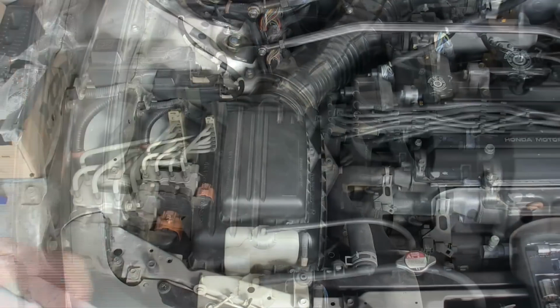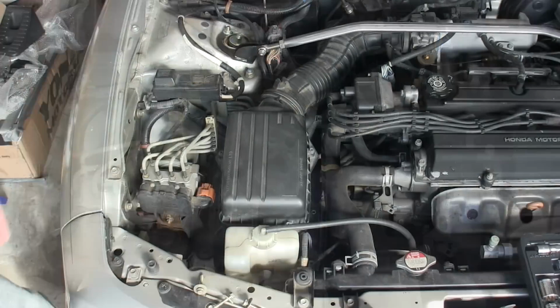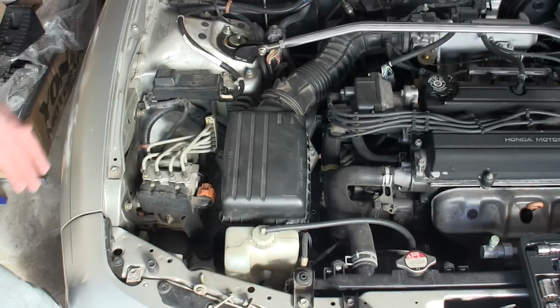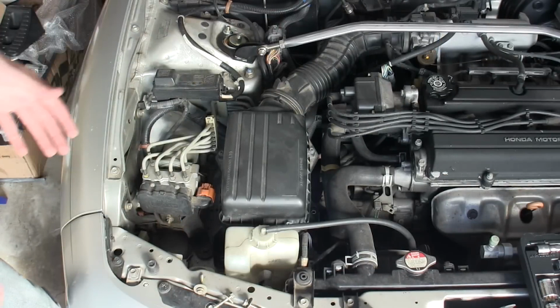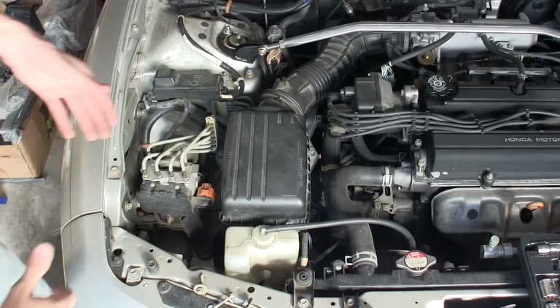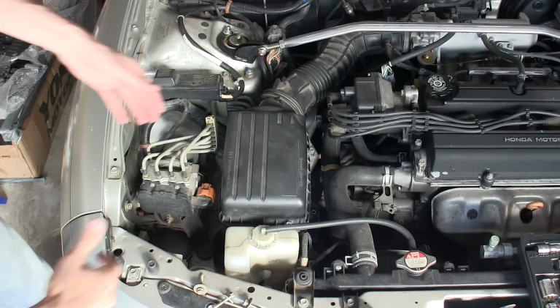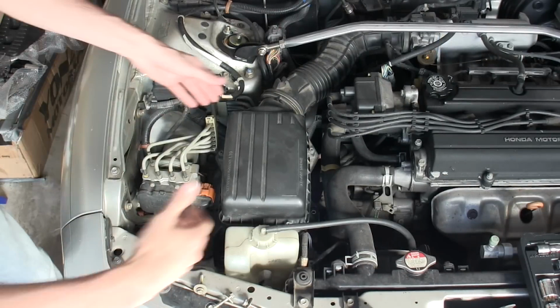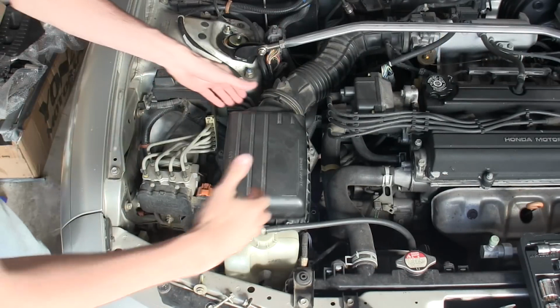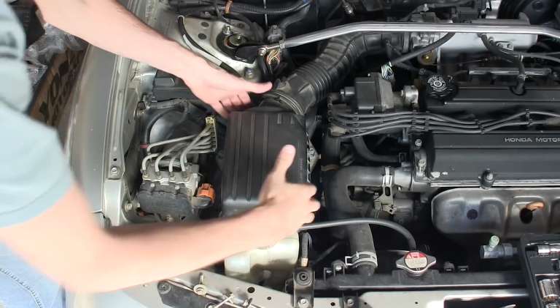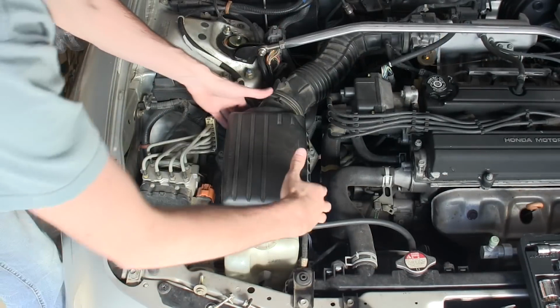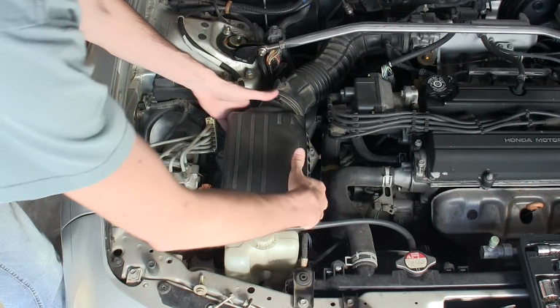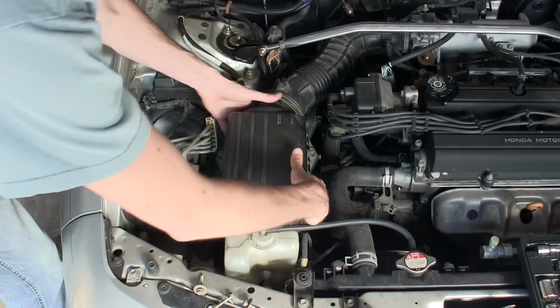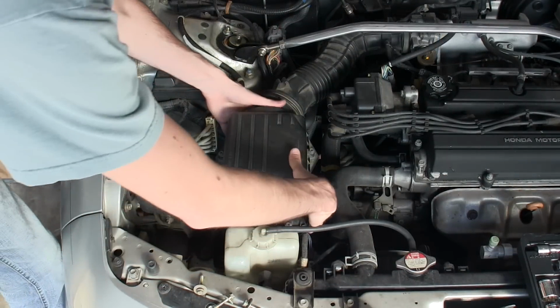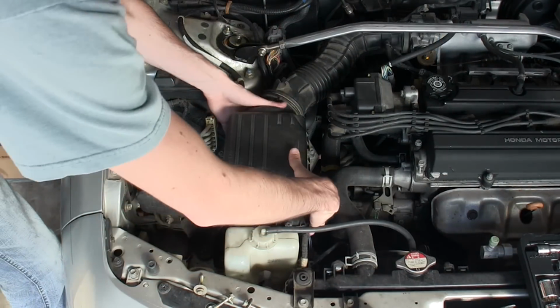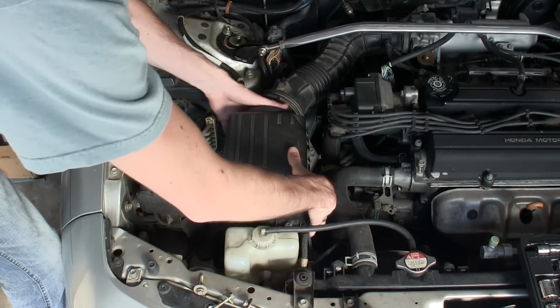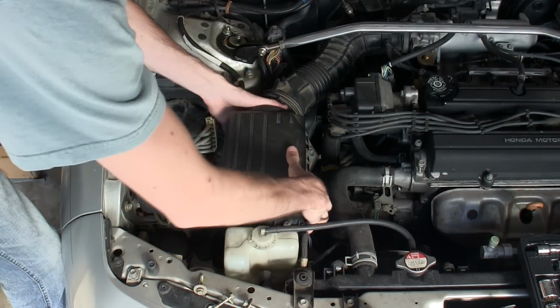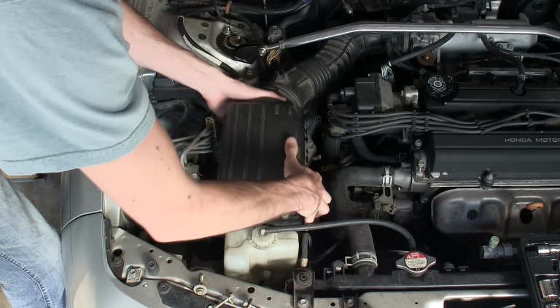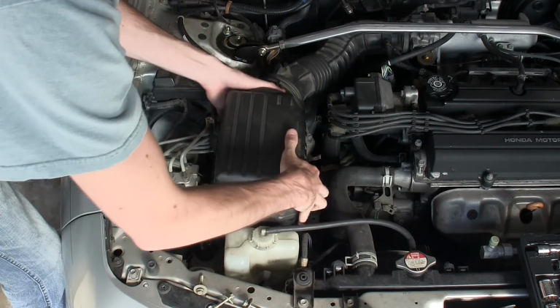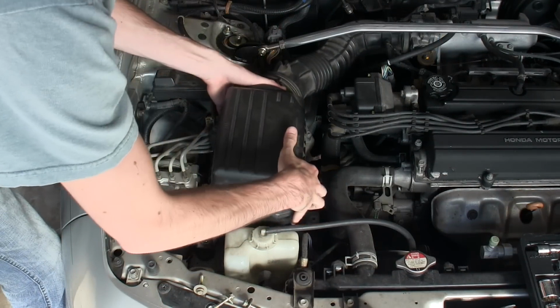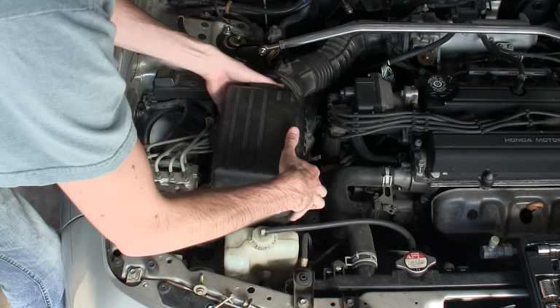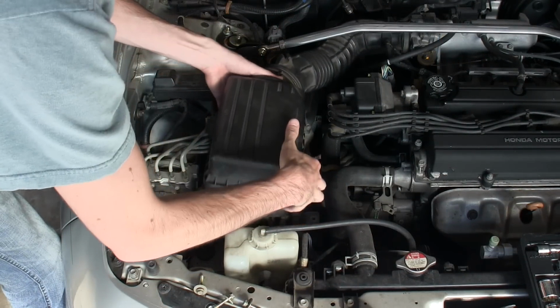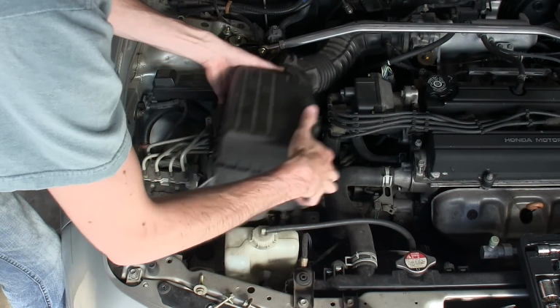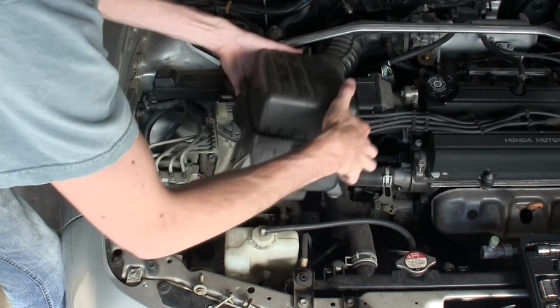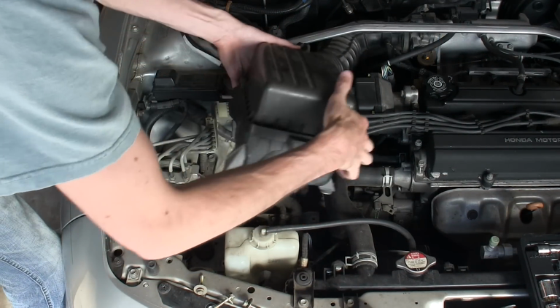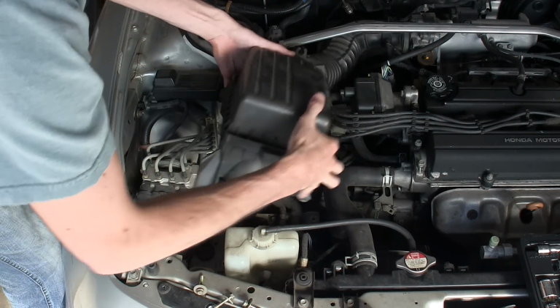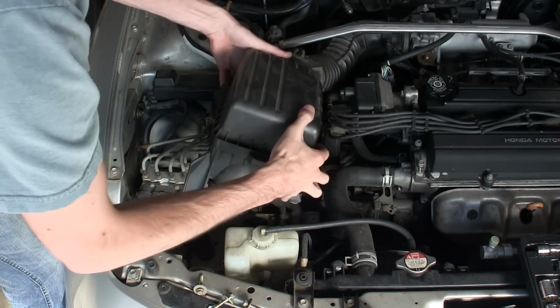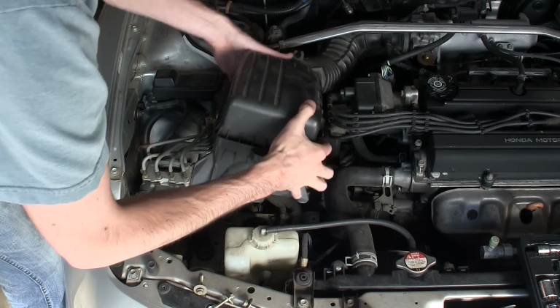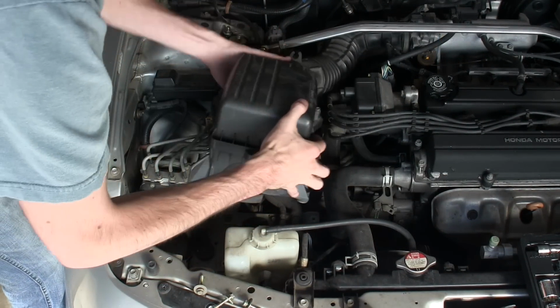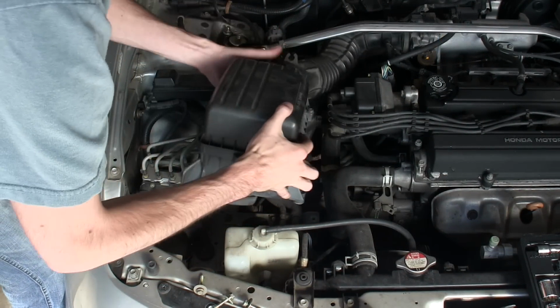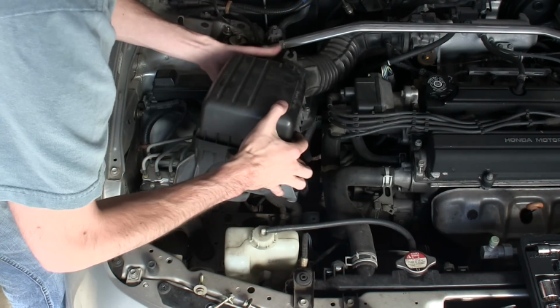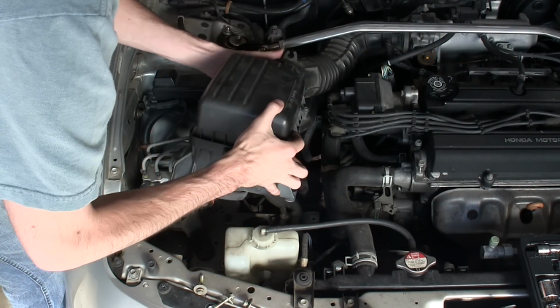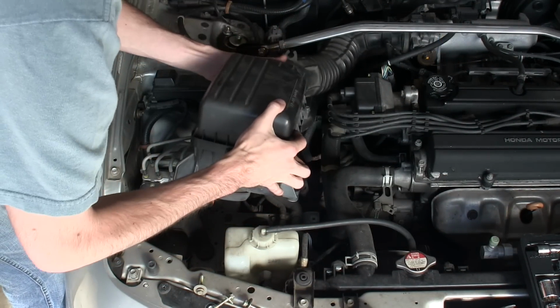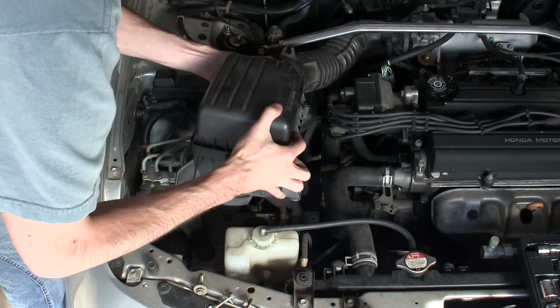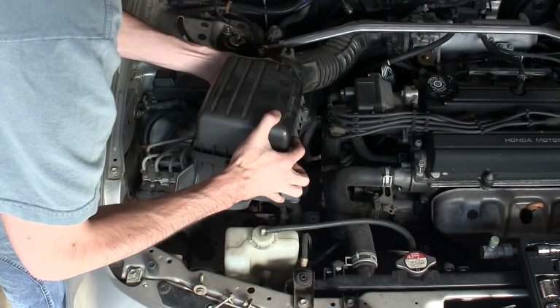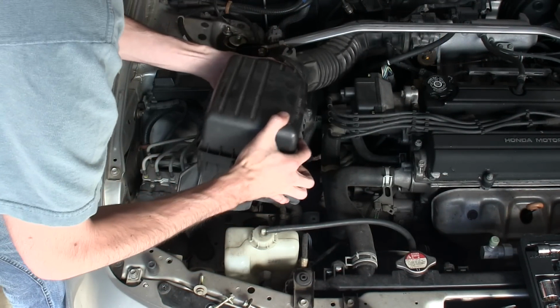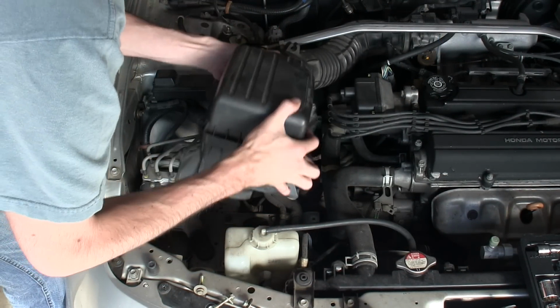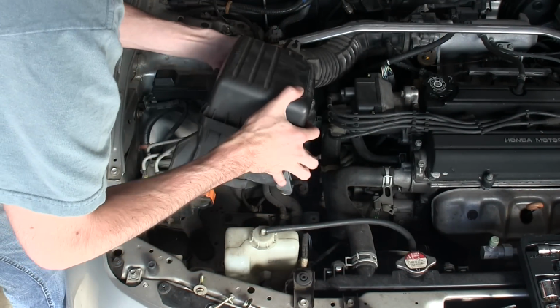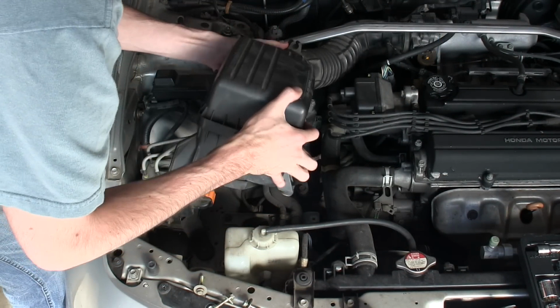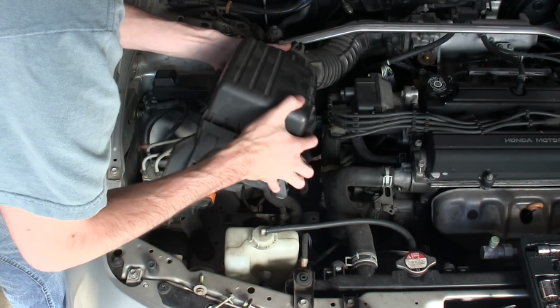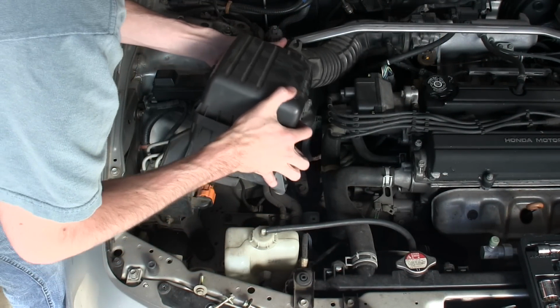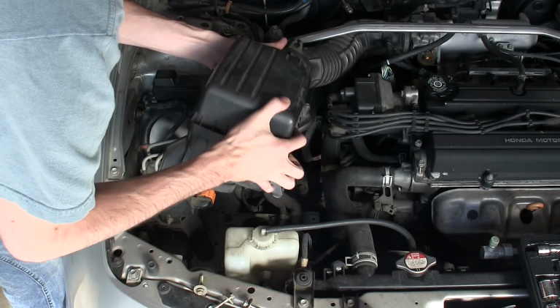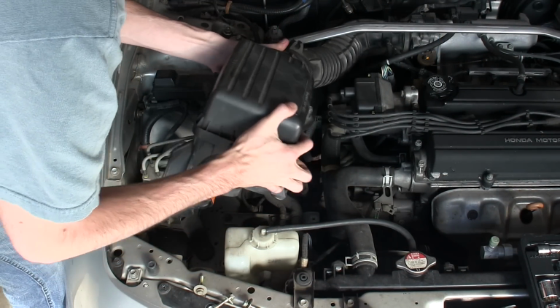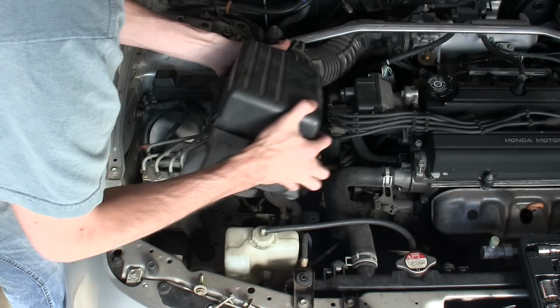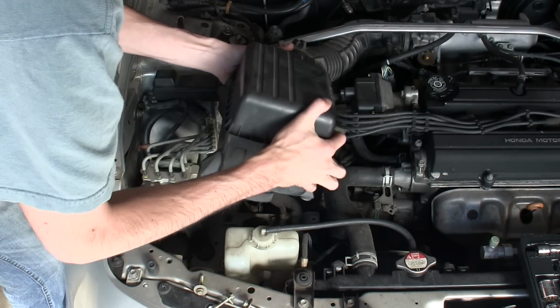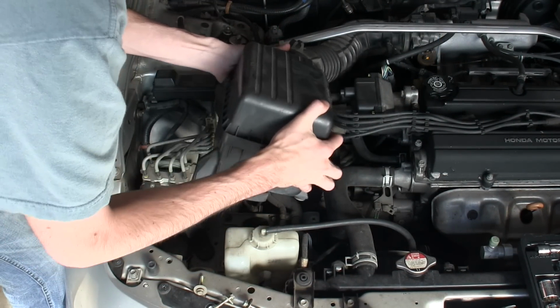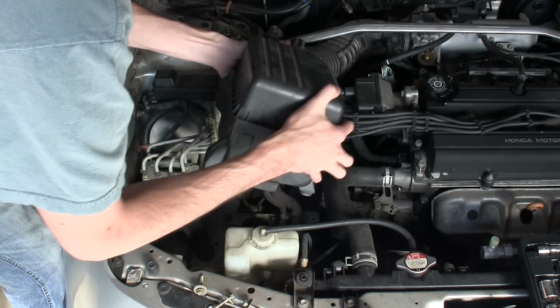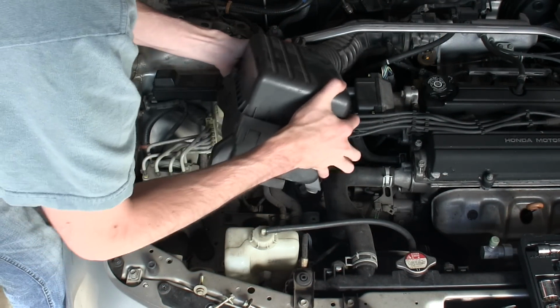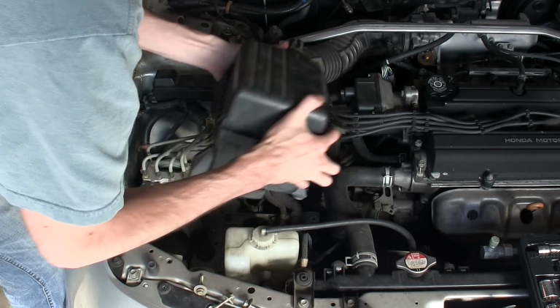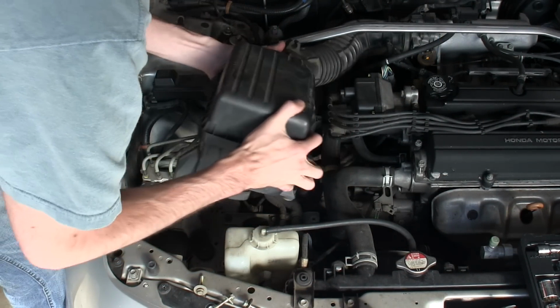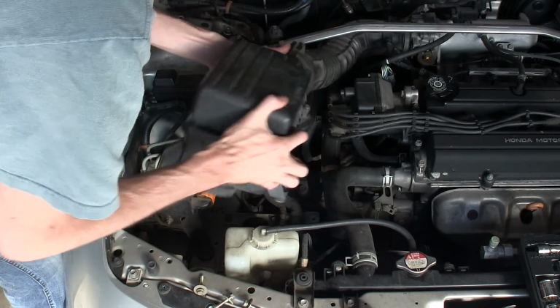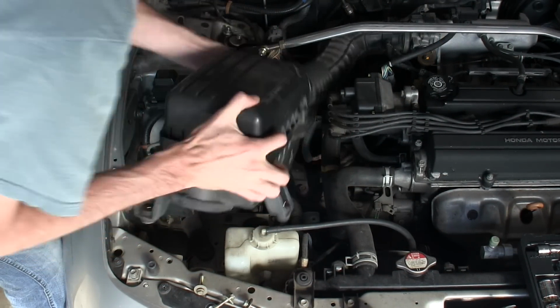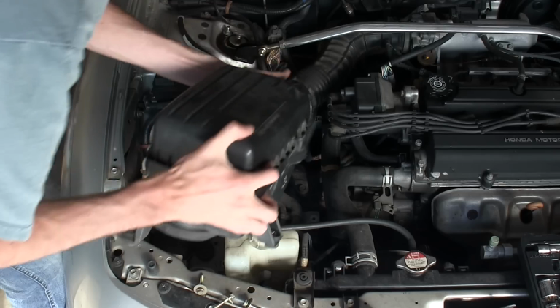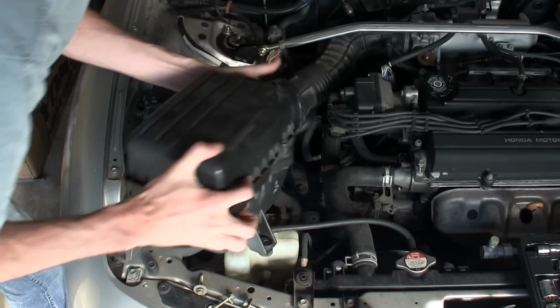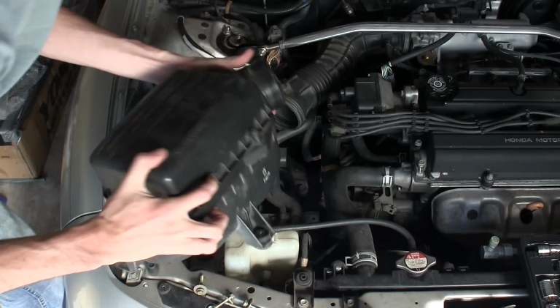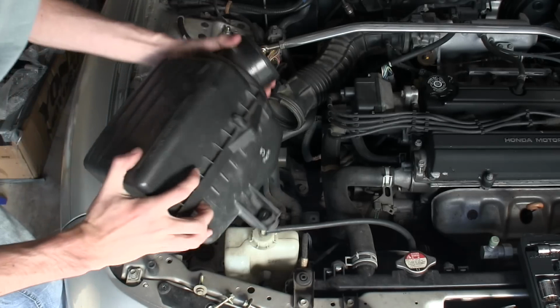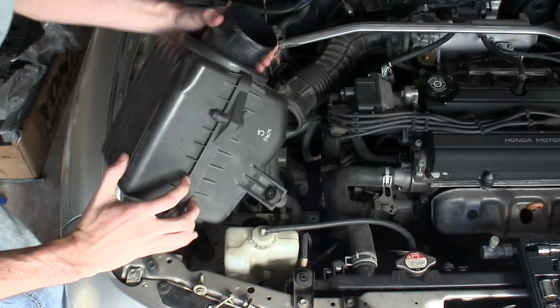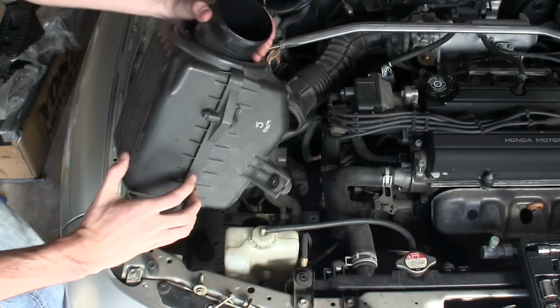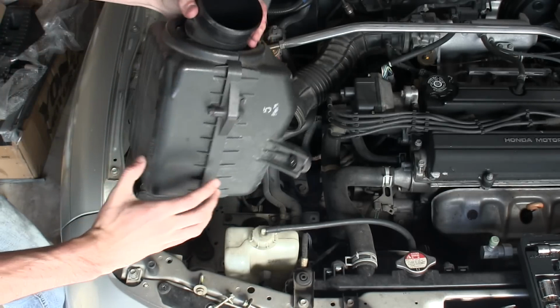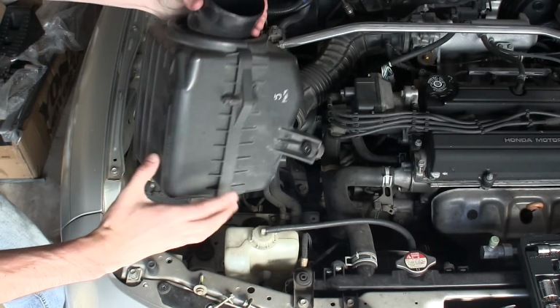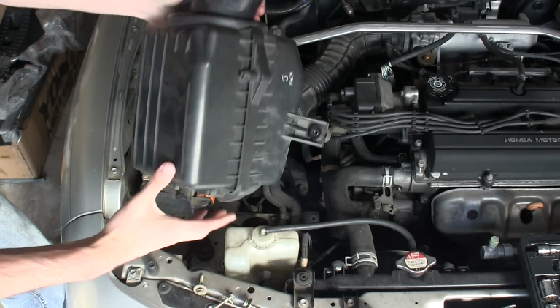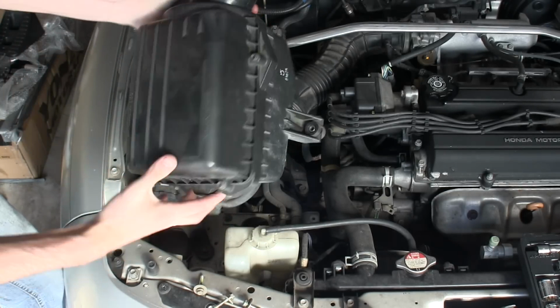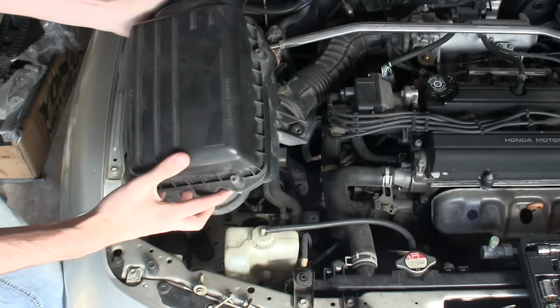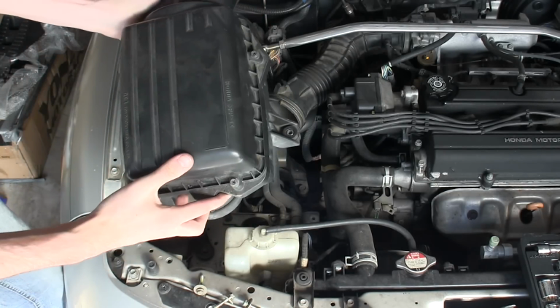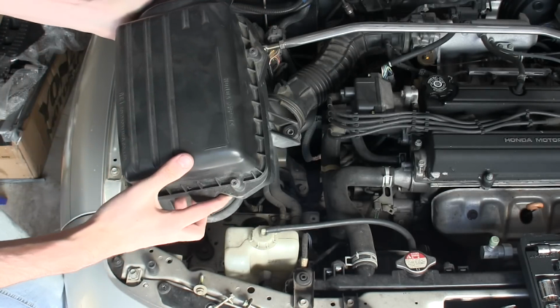After those three bolts are removed, you can lift the filter up and pull it off of the hose, like so.